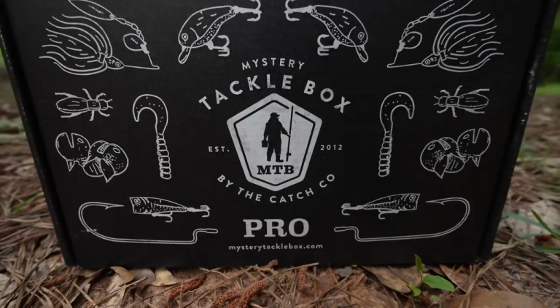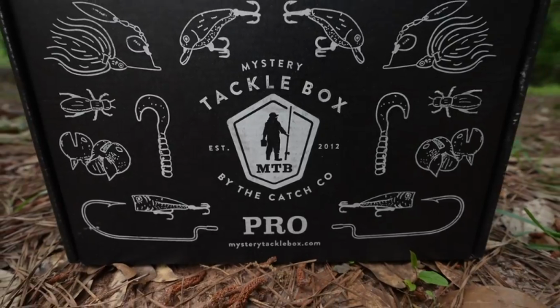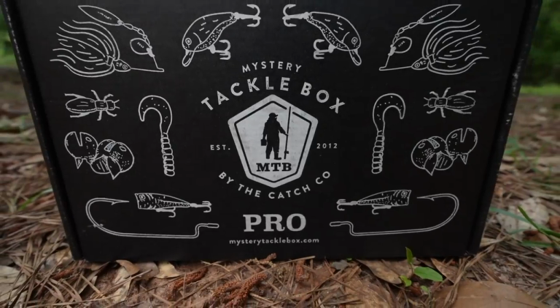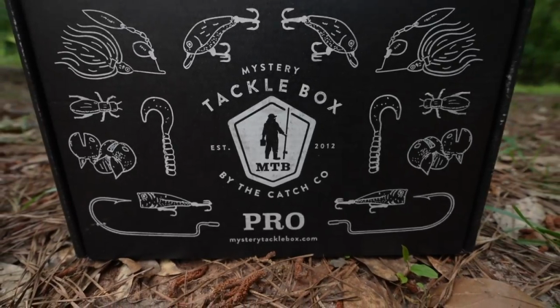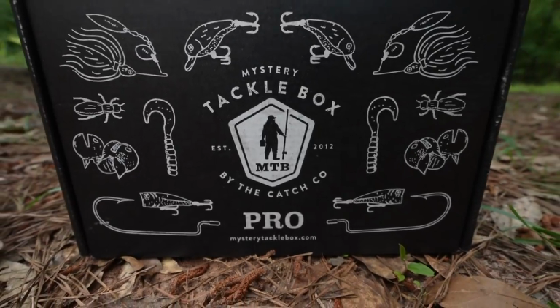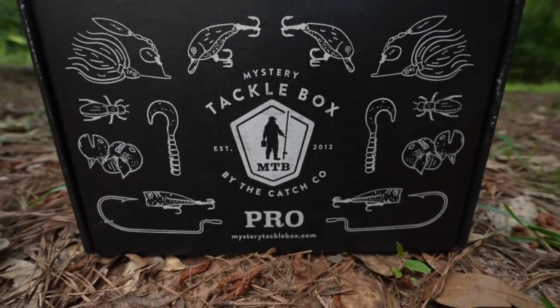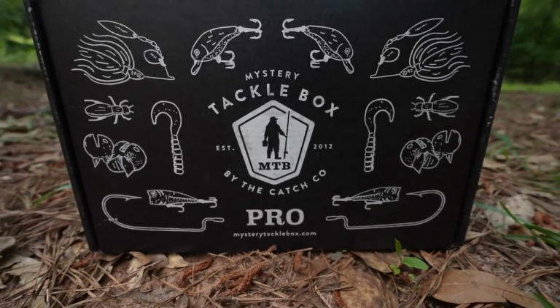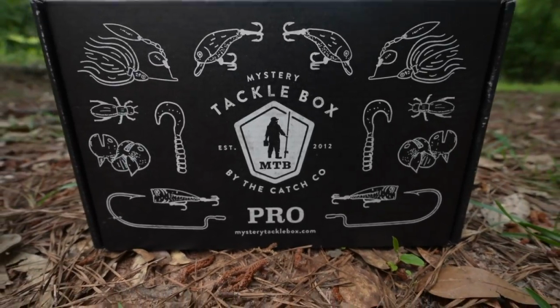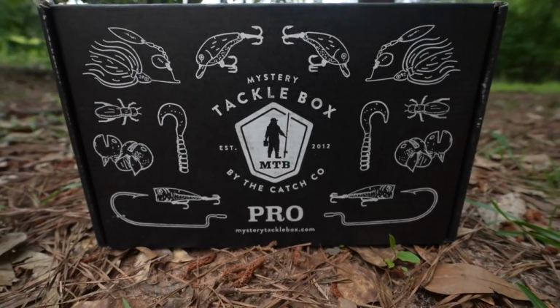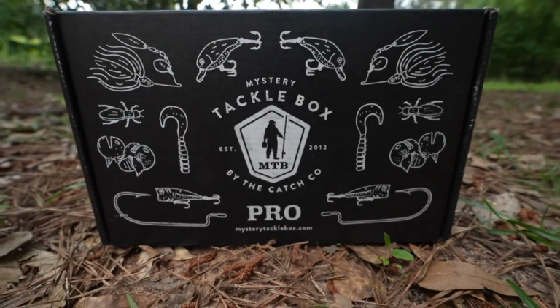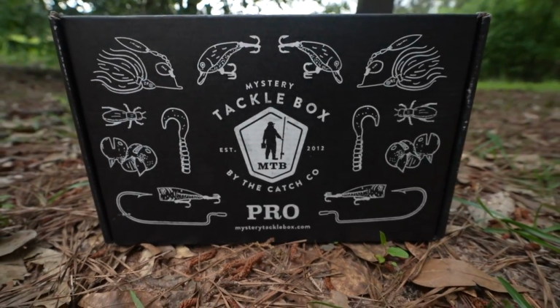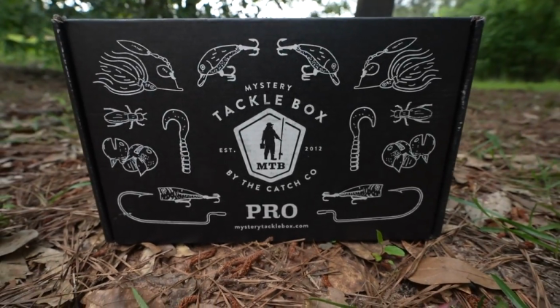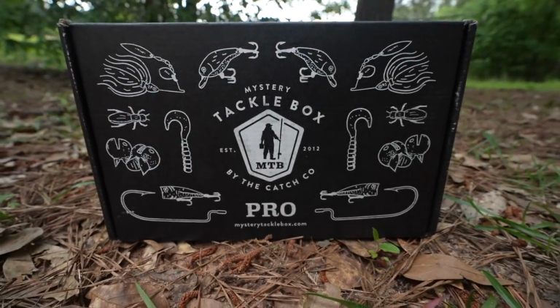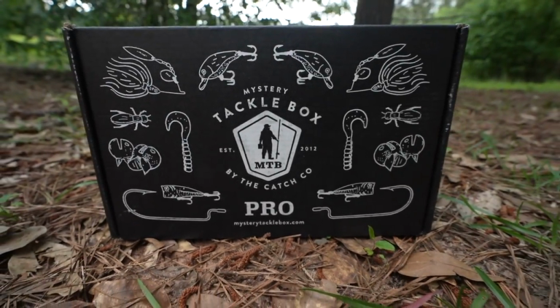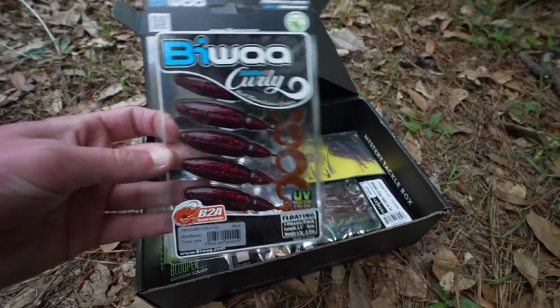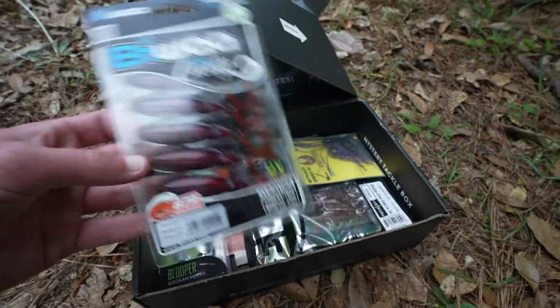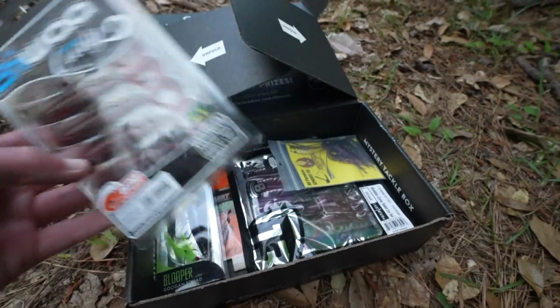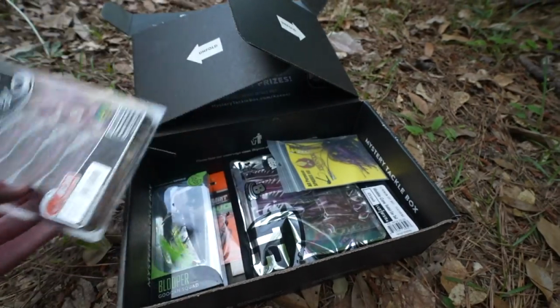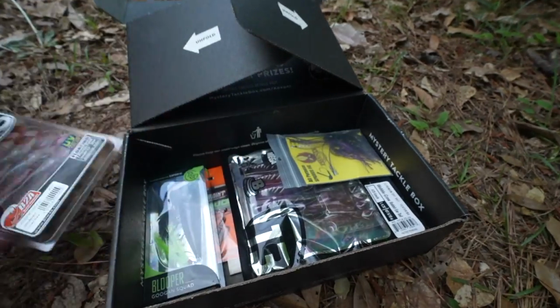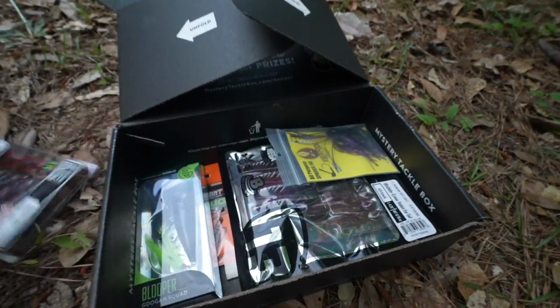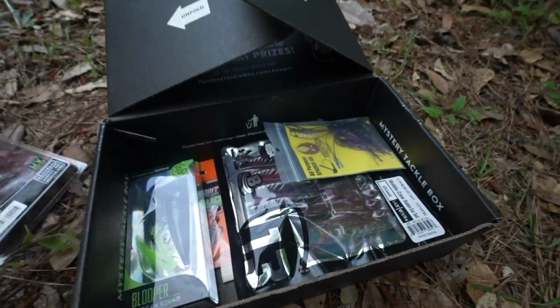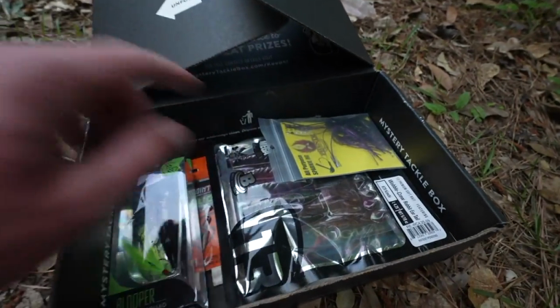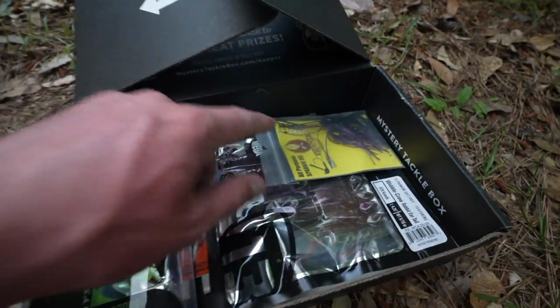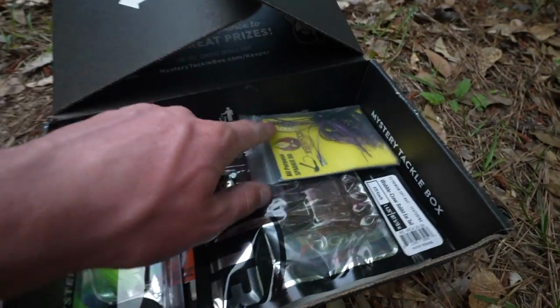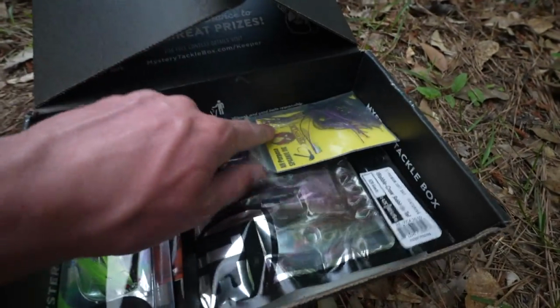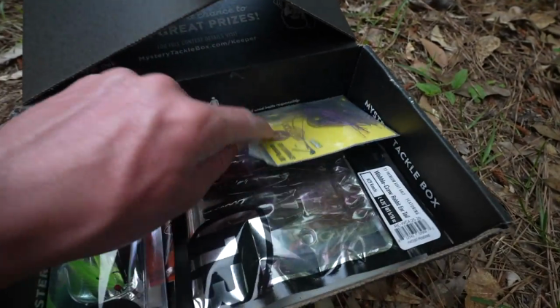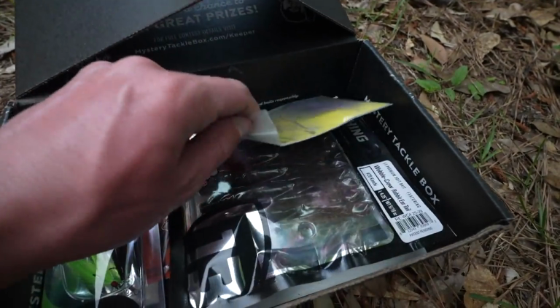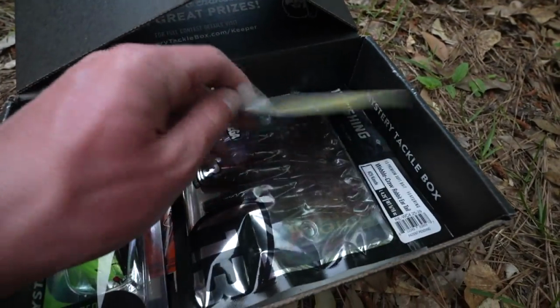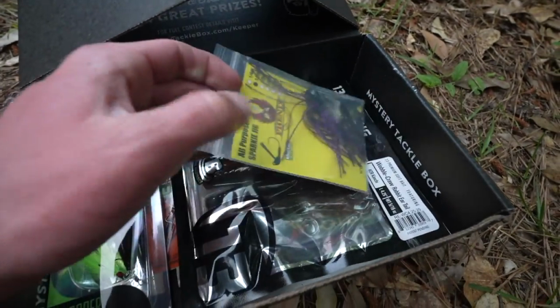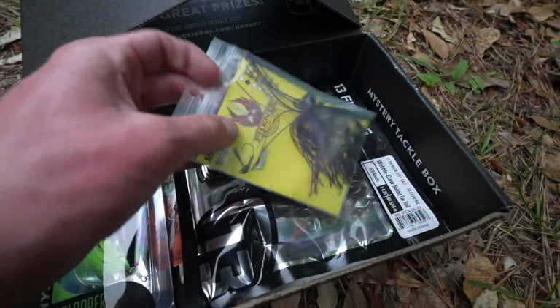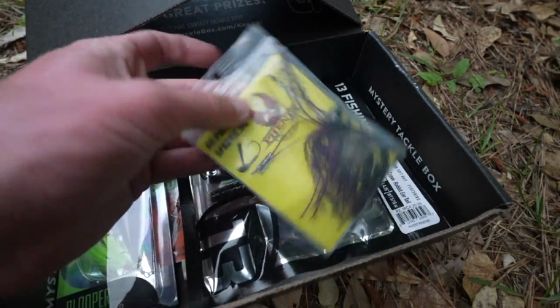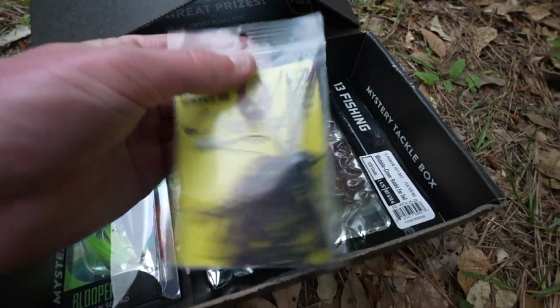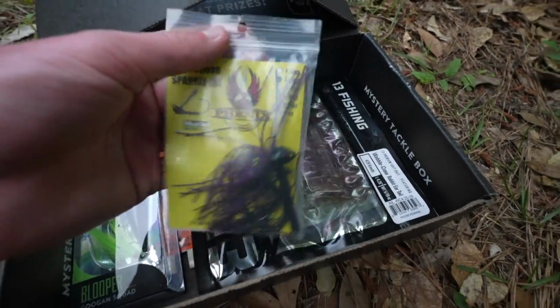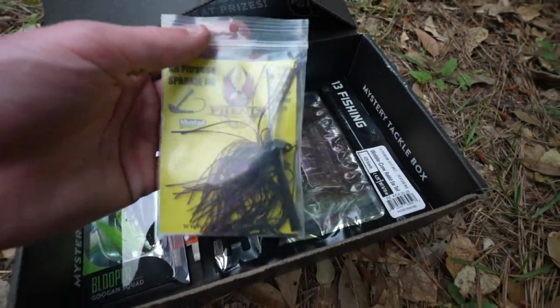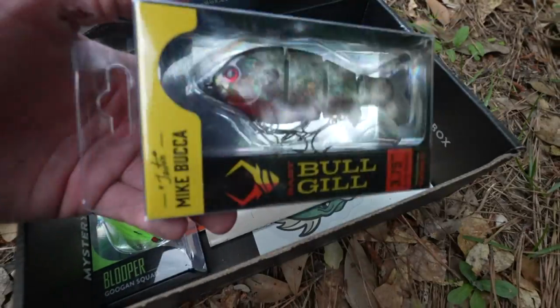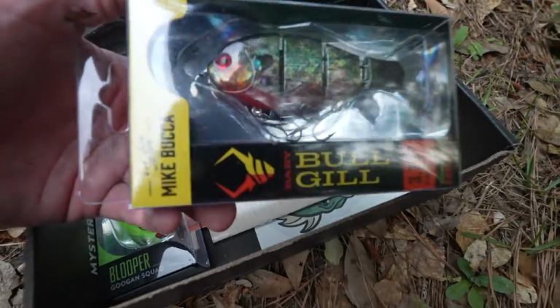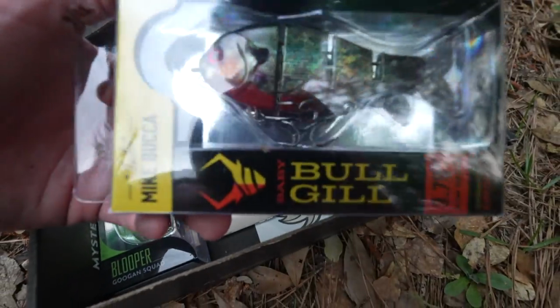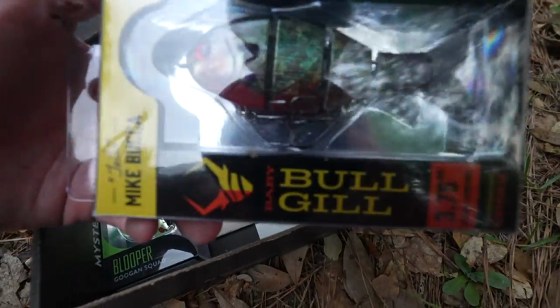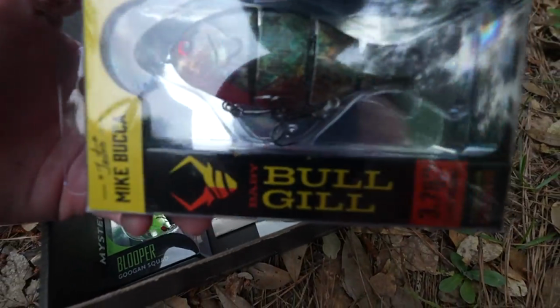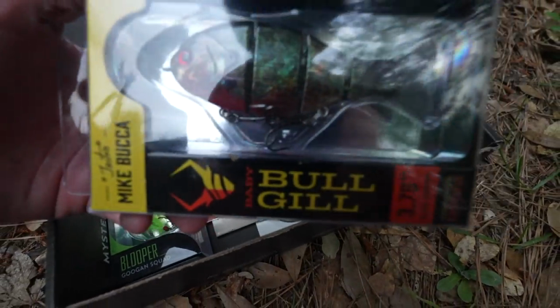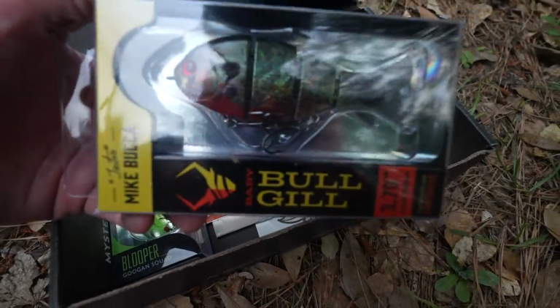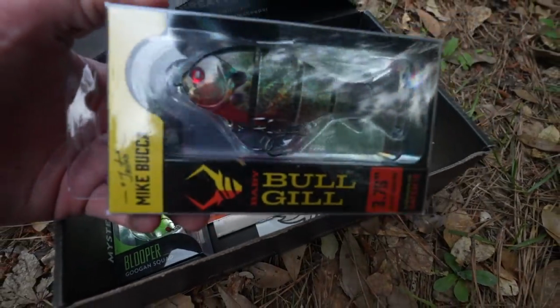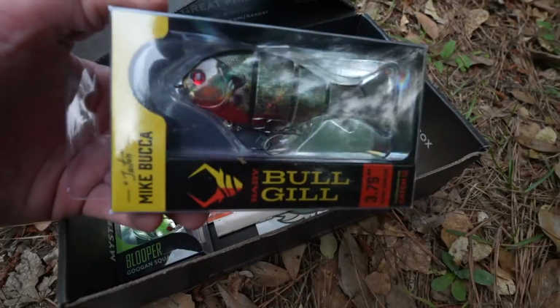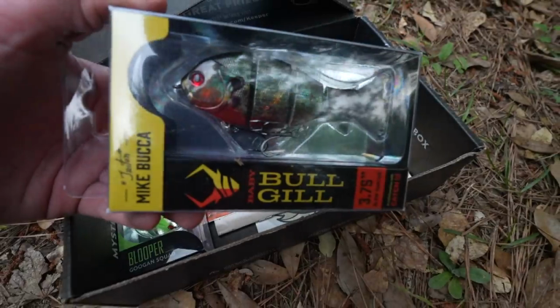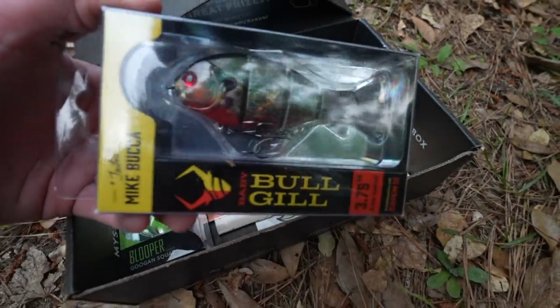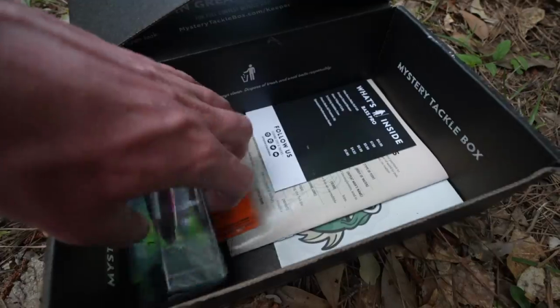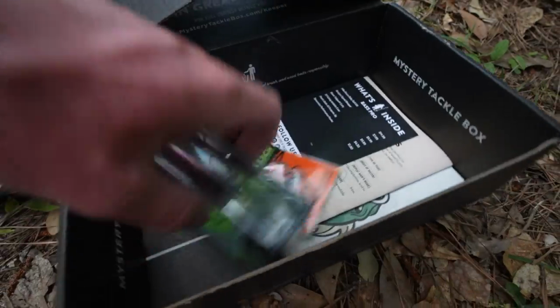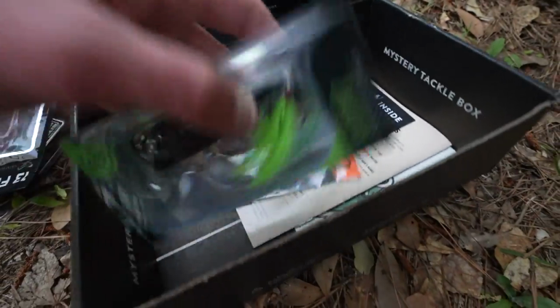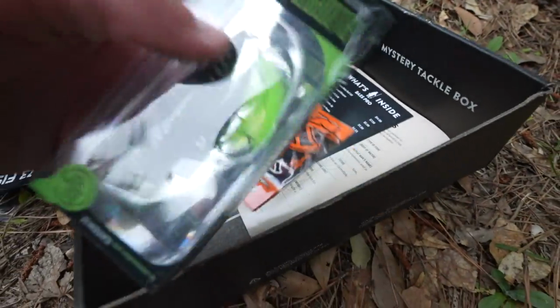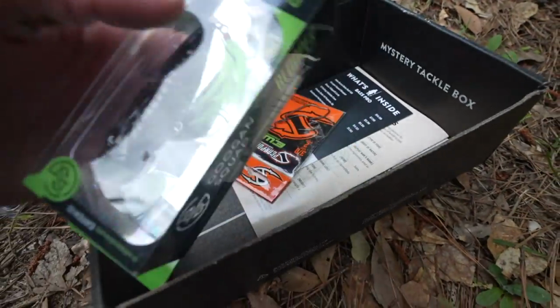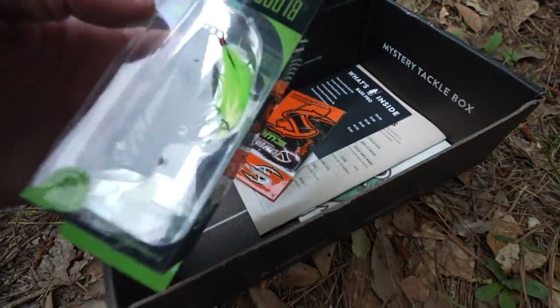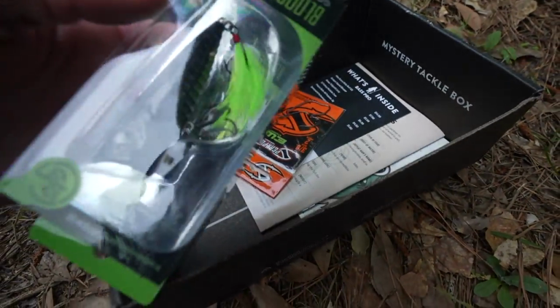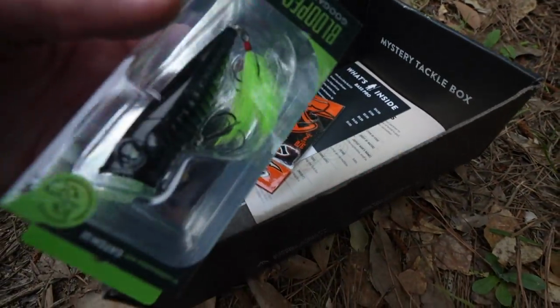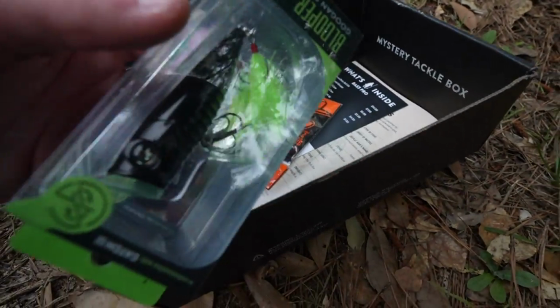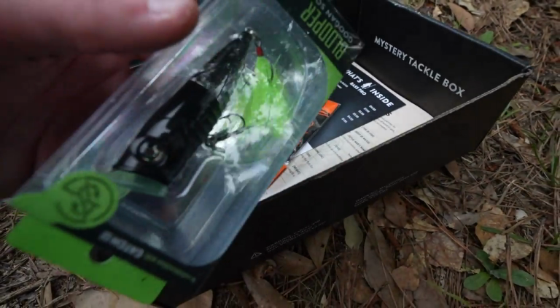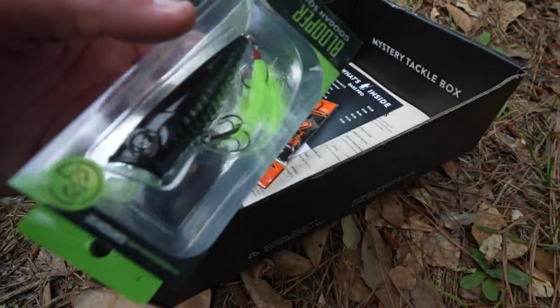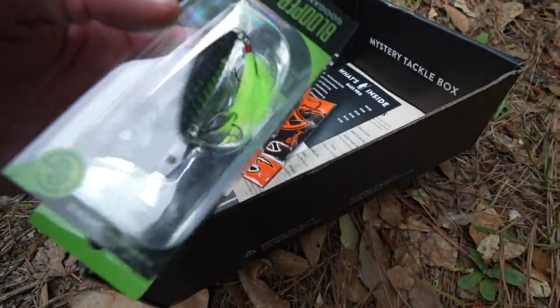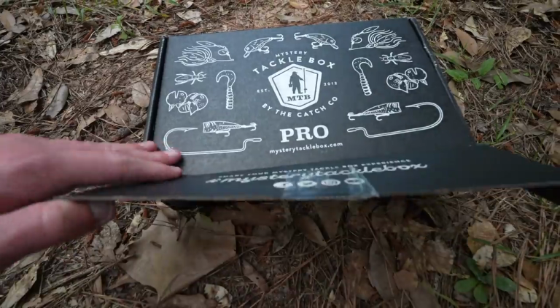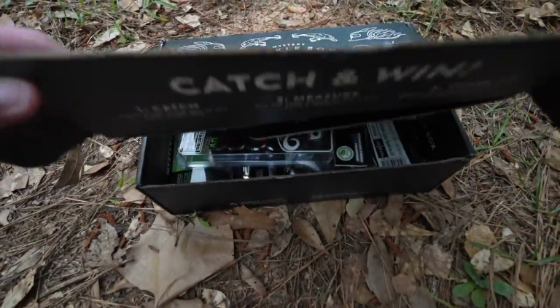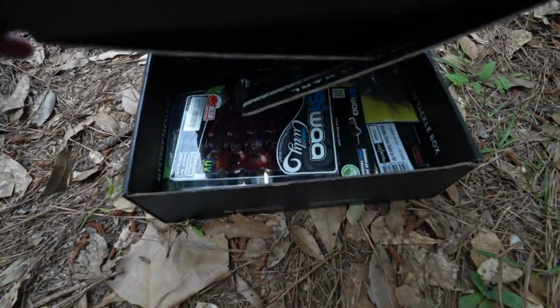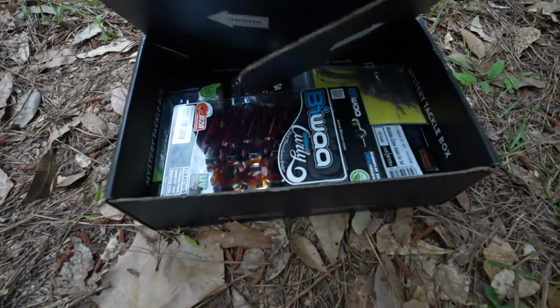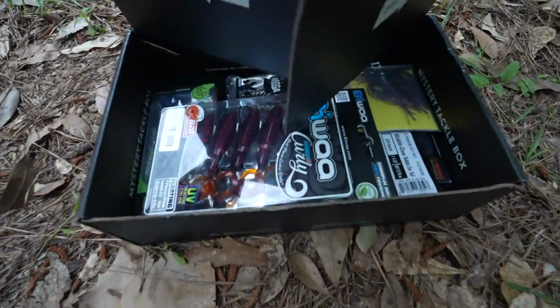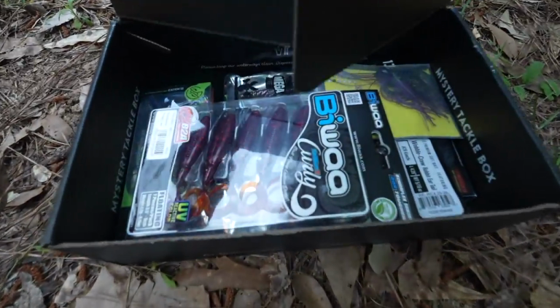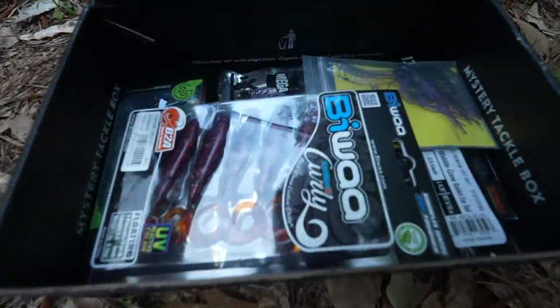We have this month's mystery tackle box. We're gonna be taking this thing out today and trying to complete a slam, which is where we catch a fish on every single lure inside this box.